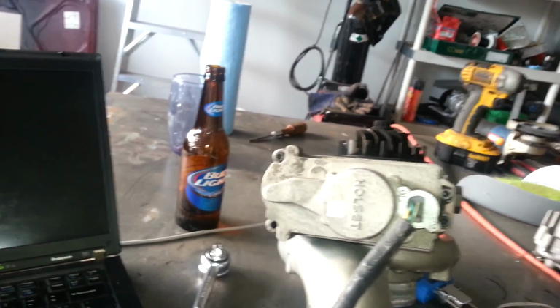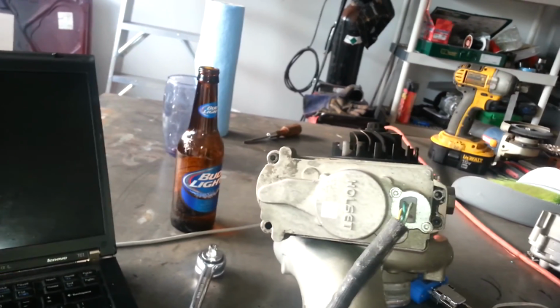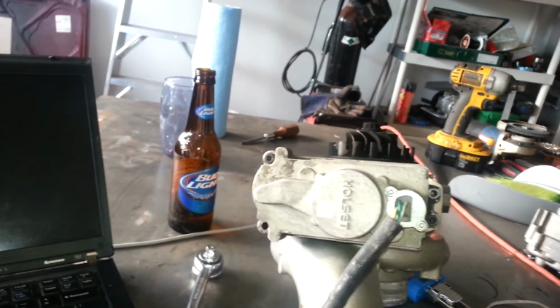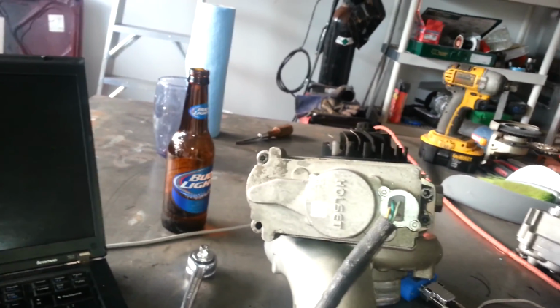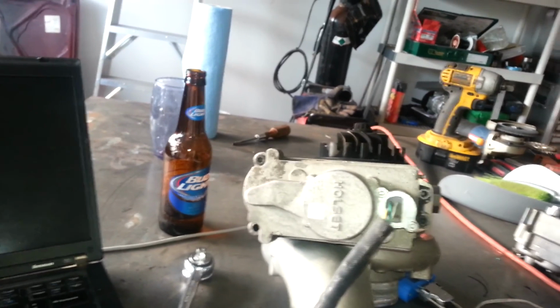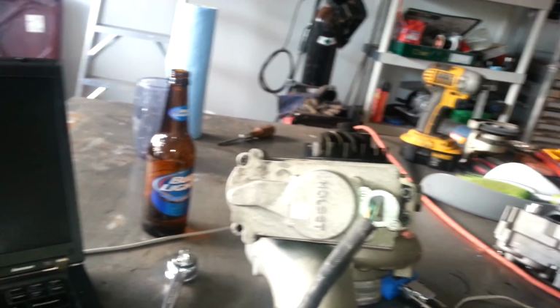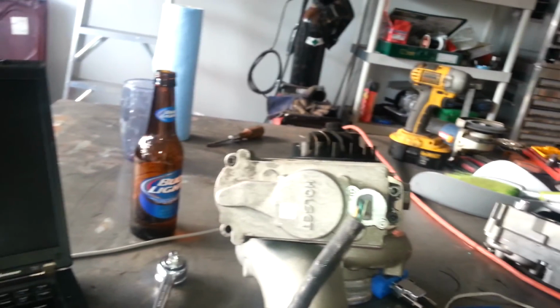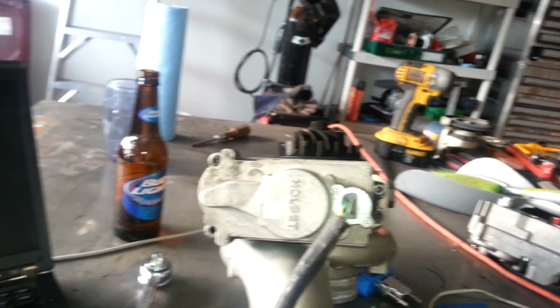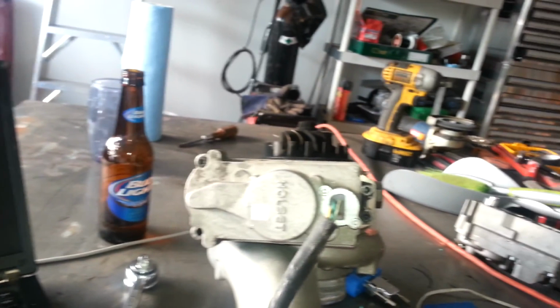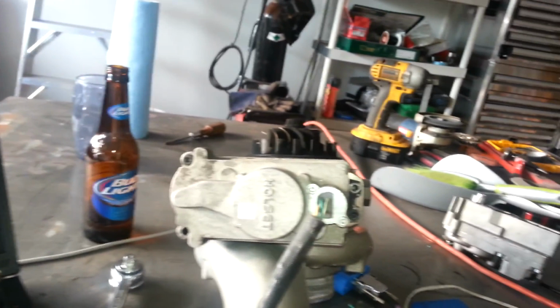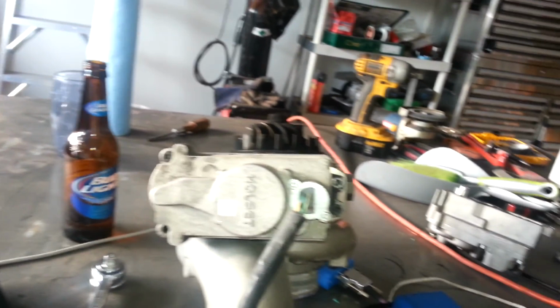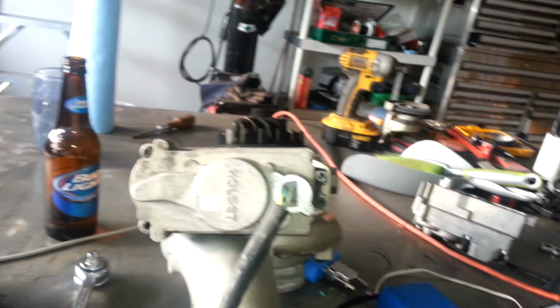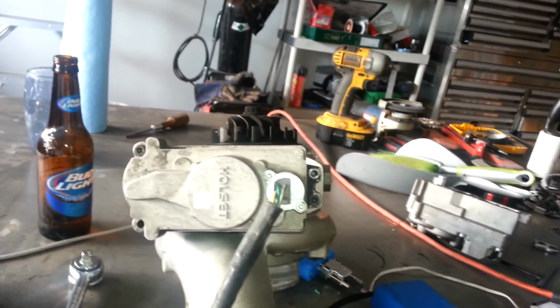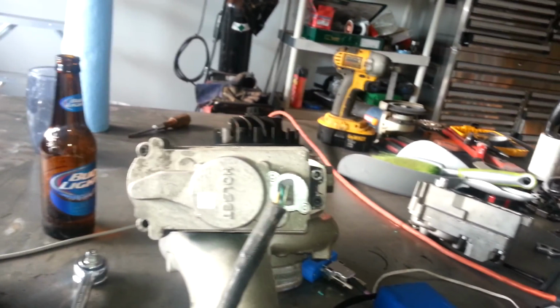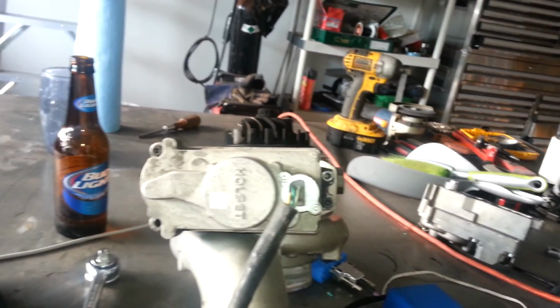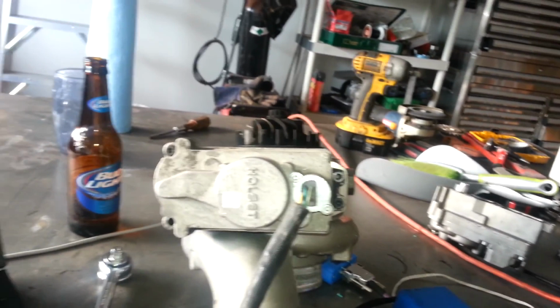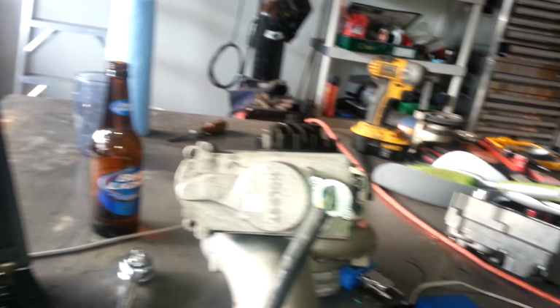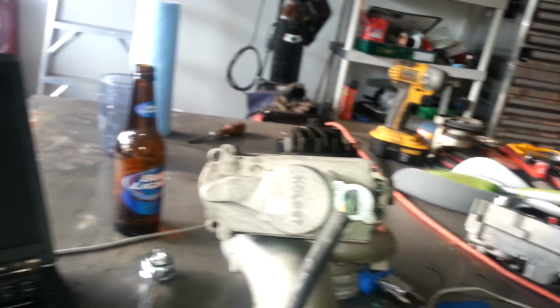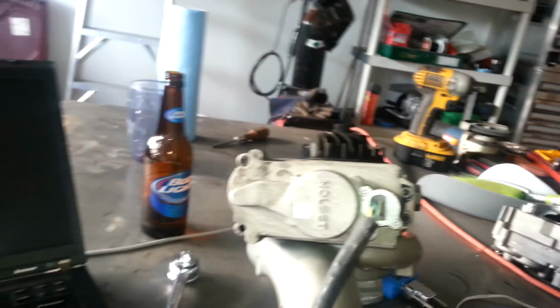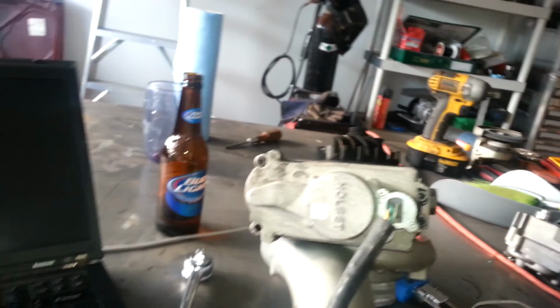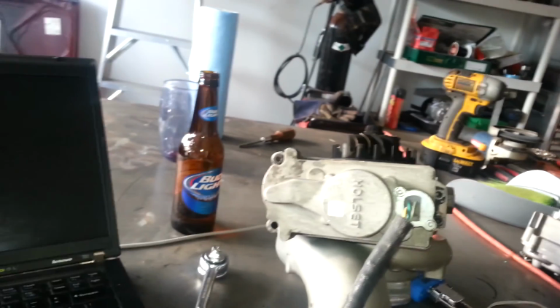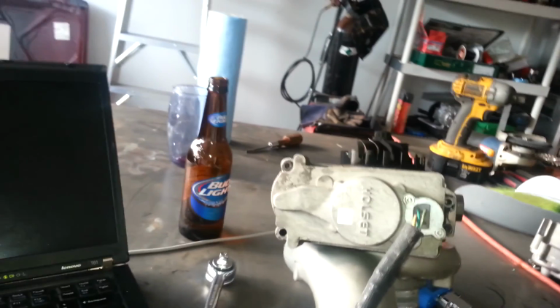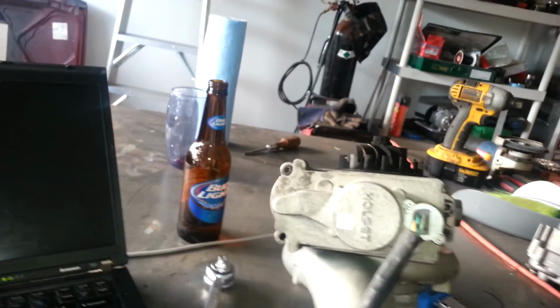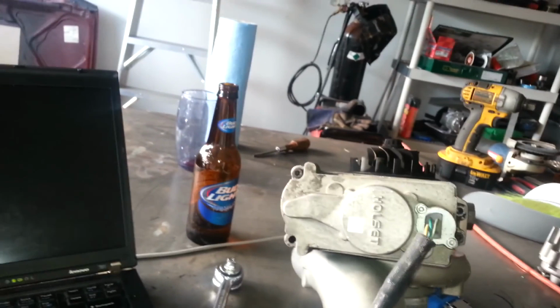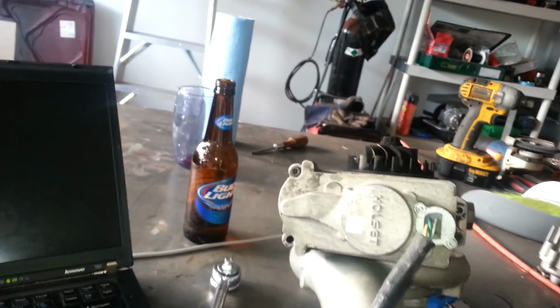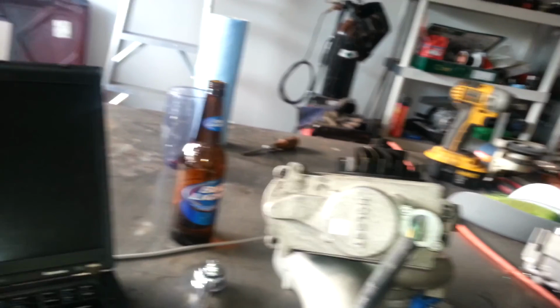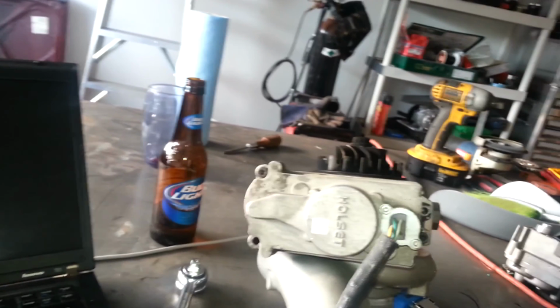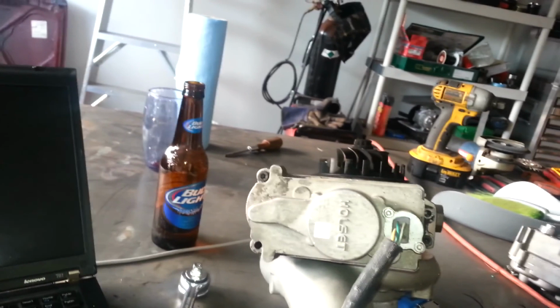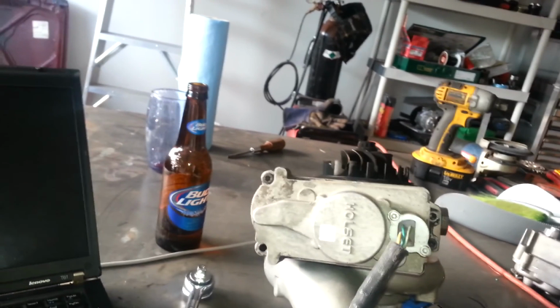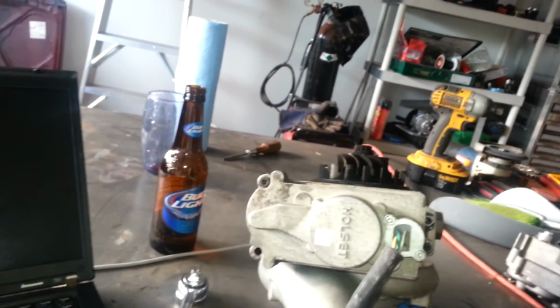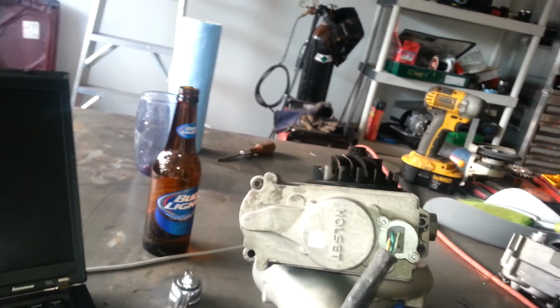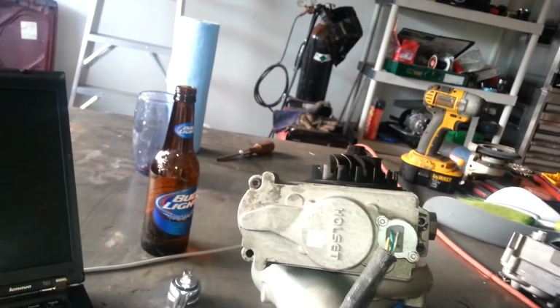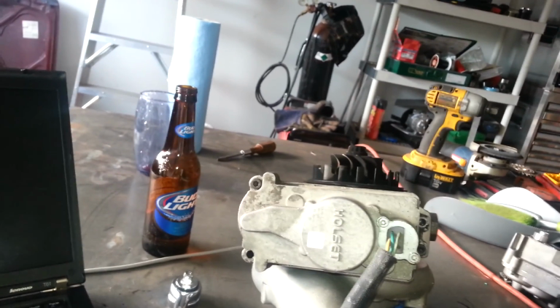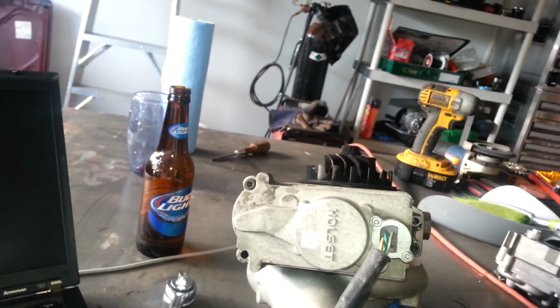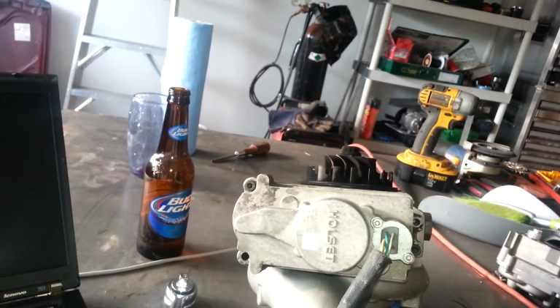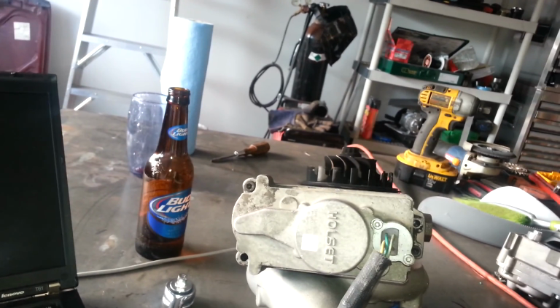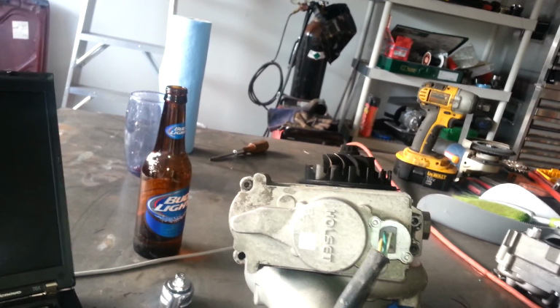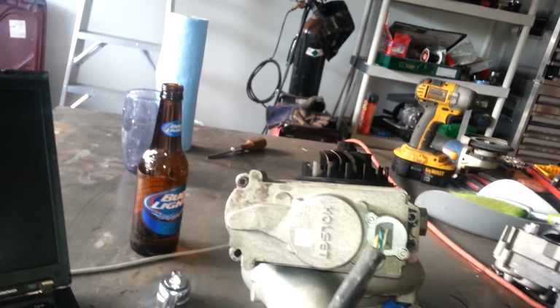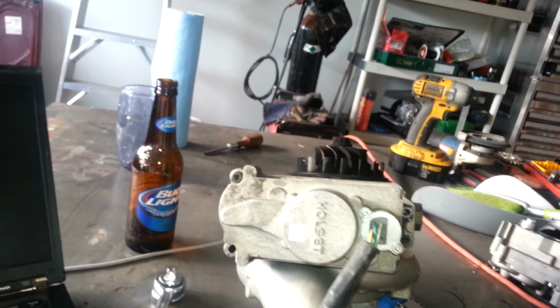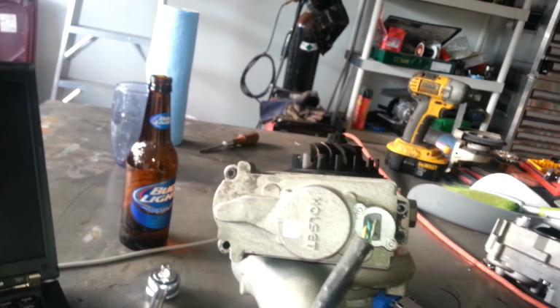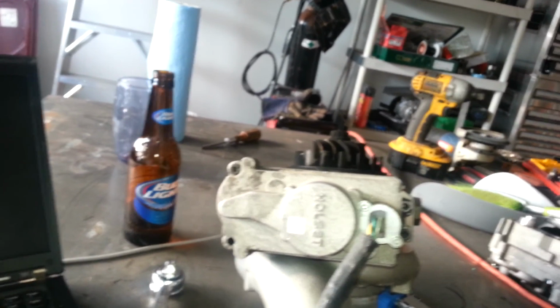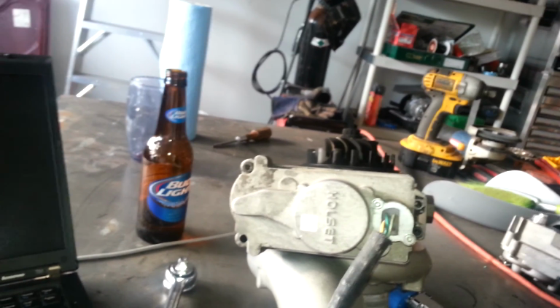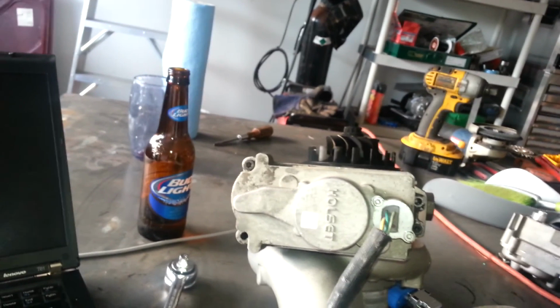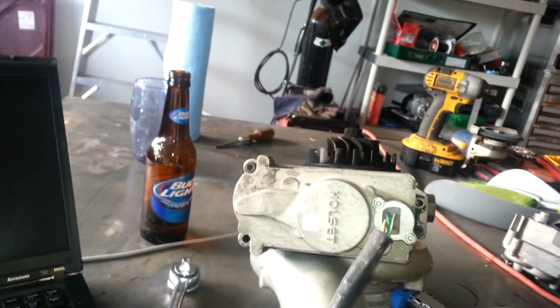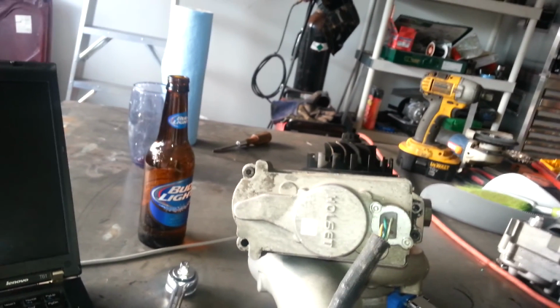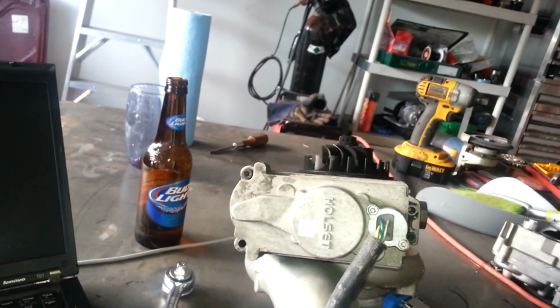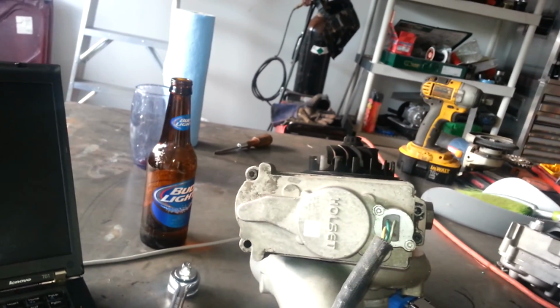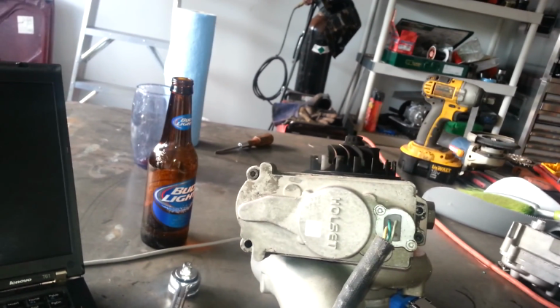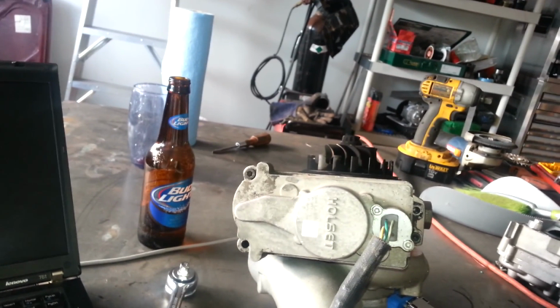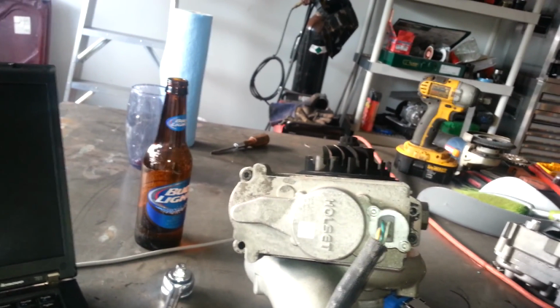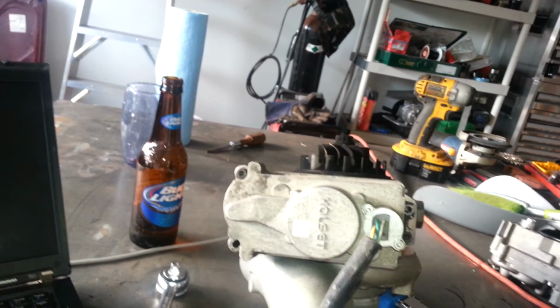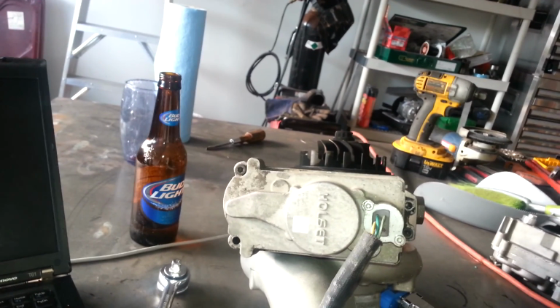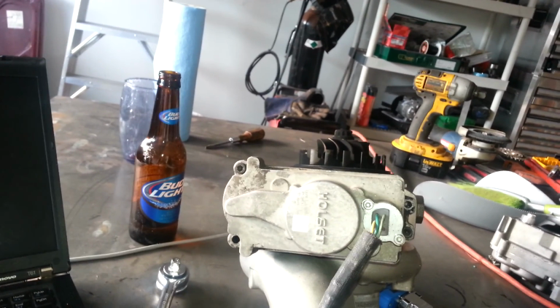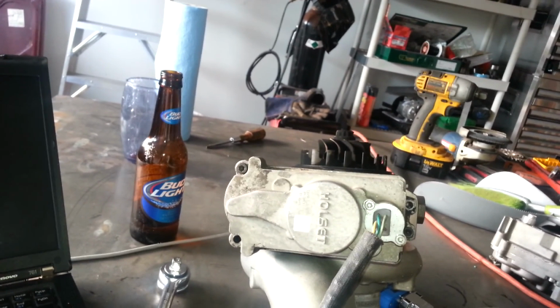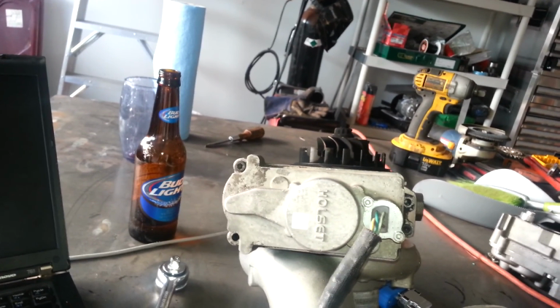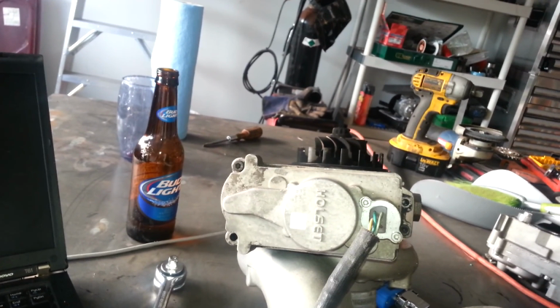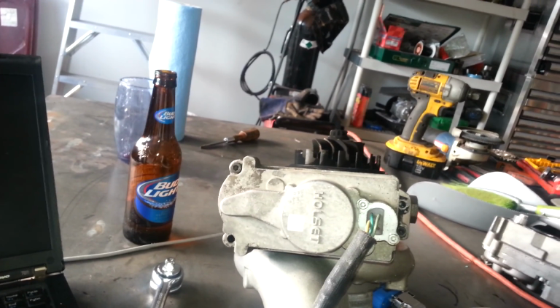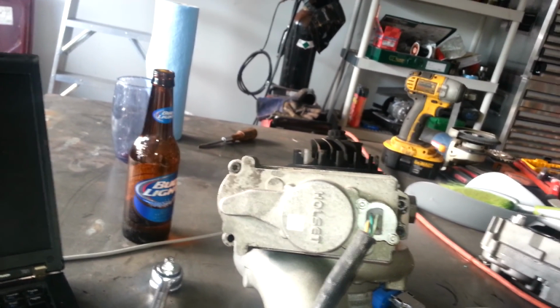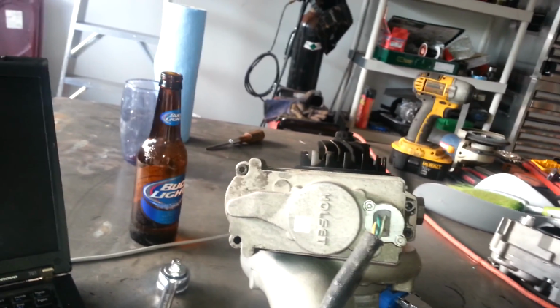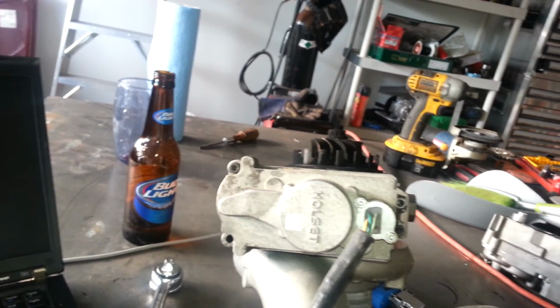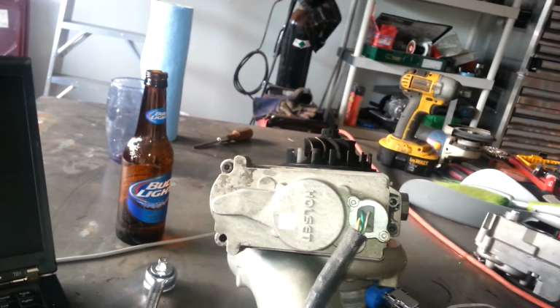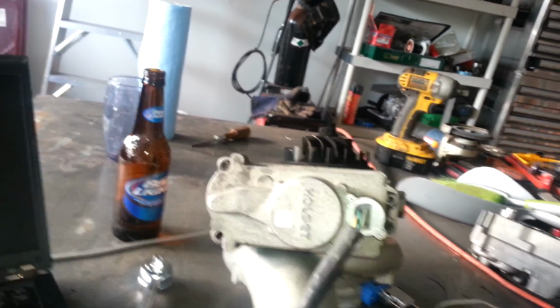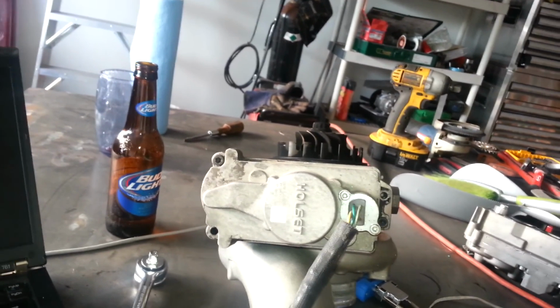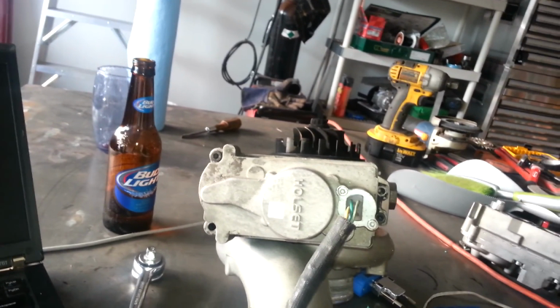My boost gauge is only 35 pounds, and I can completely flip it around to zero without even thinking about it, so I've got to be careful.